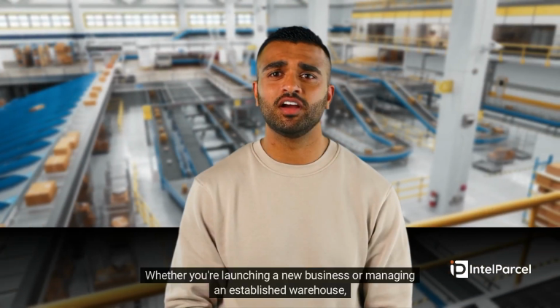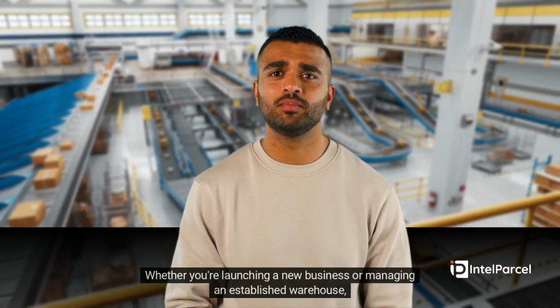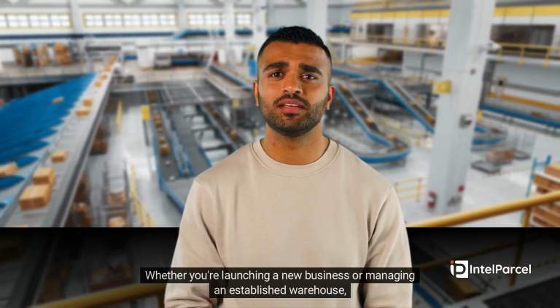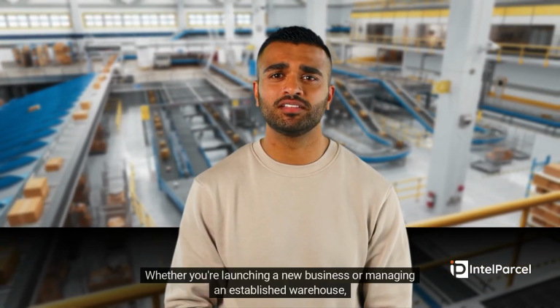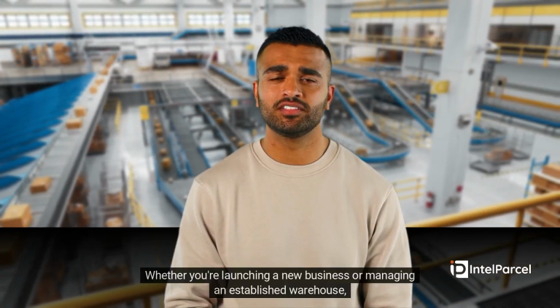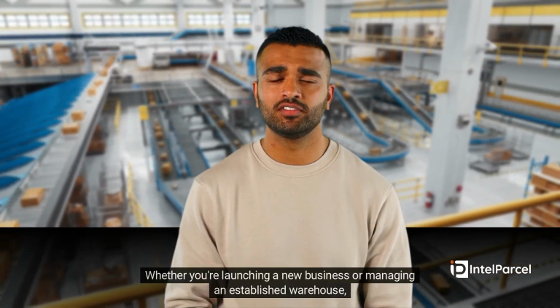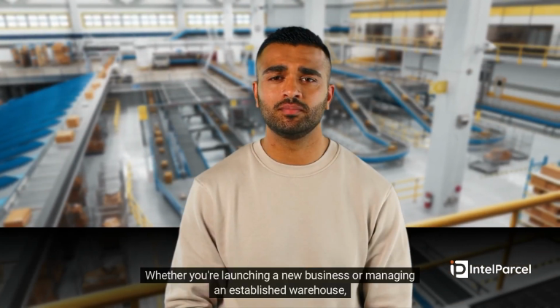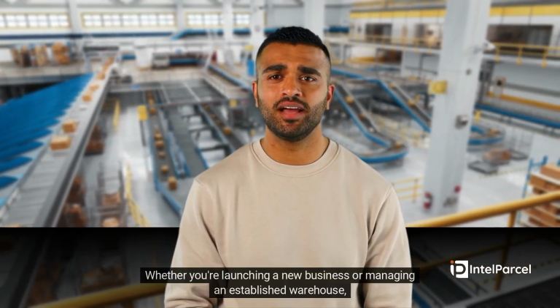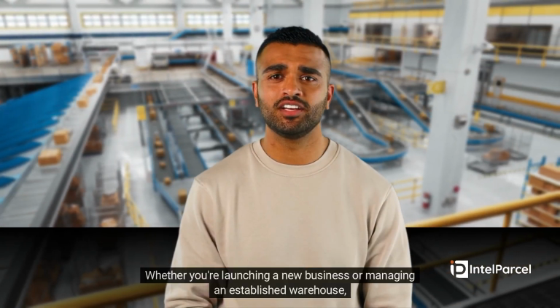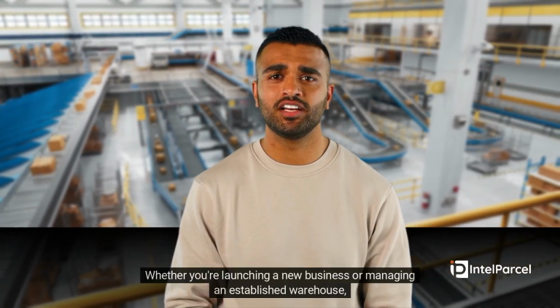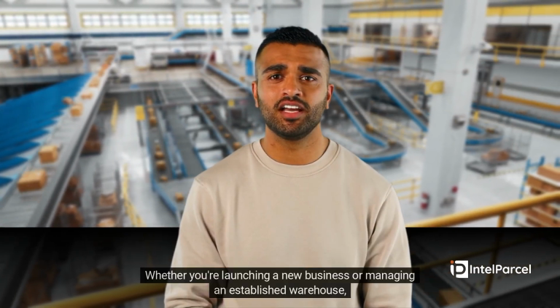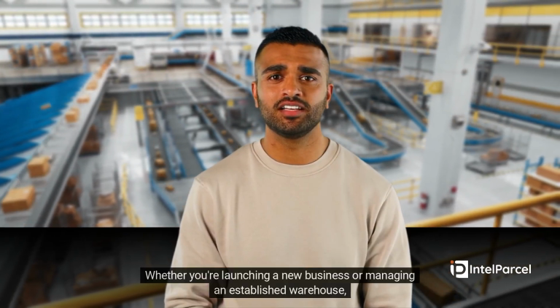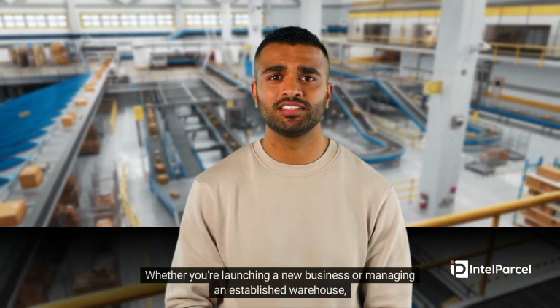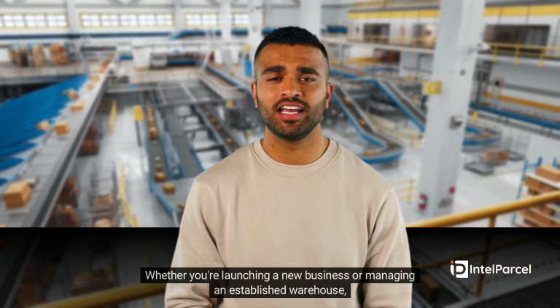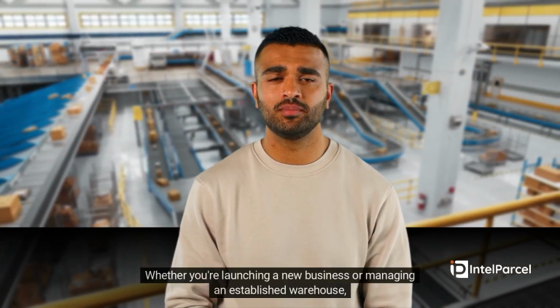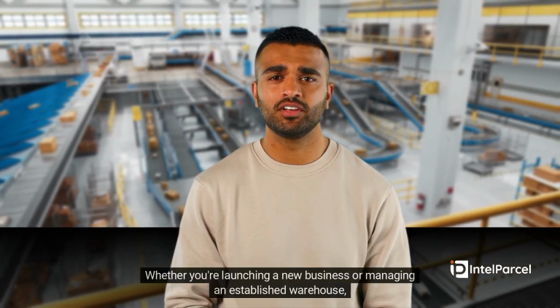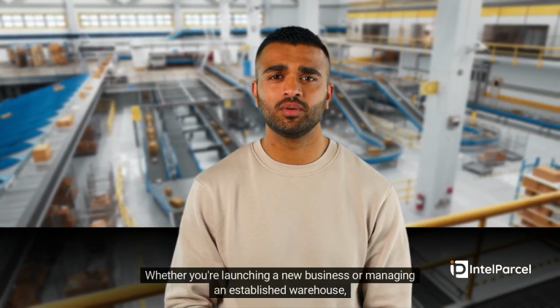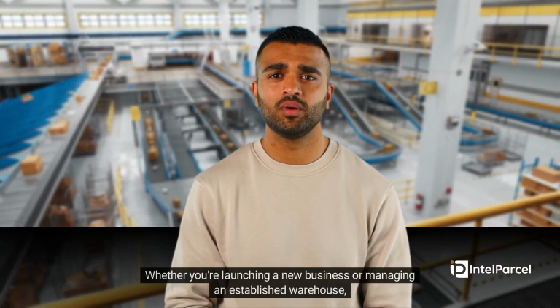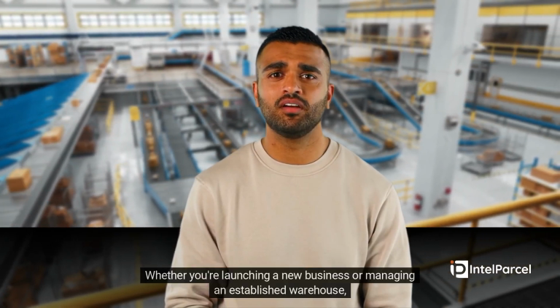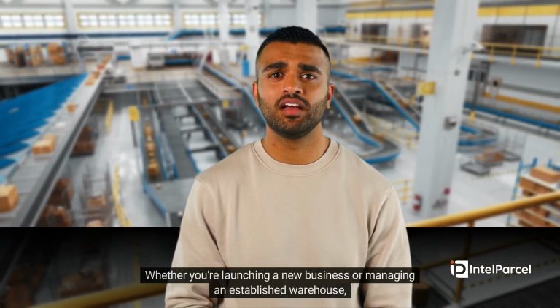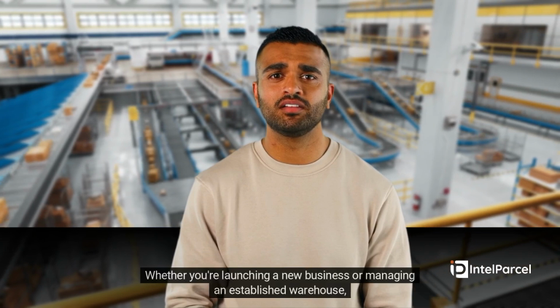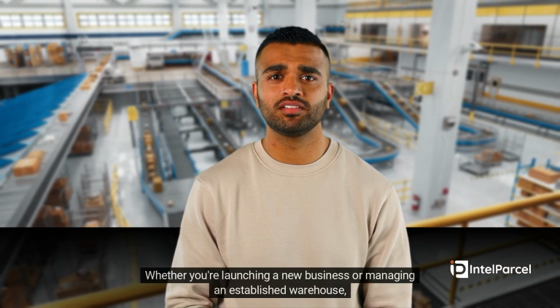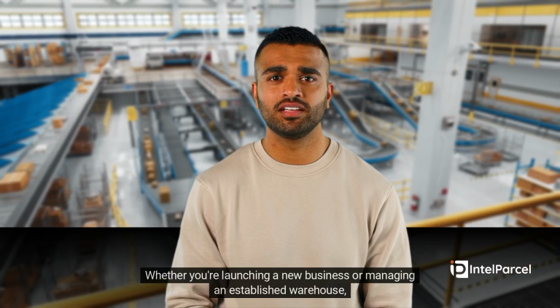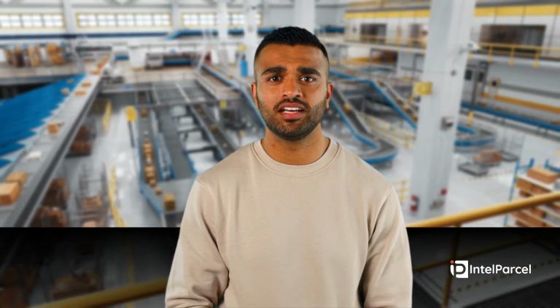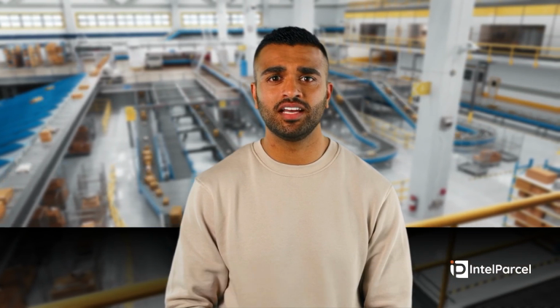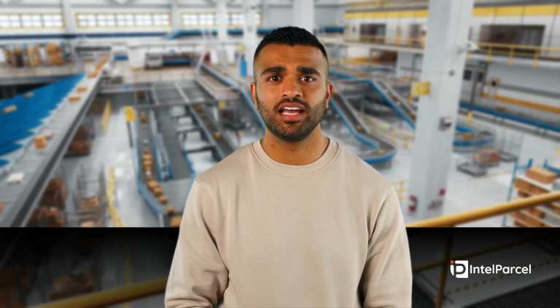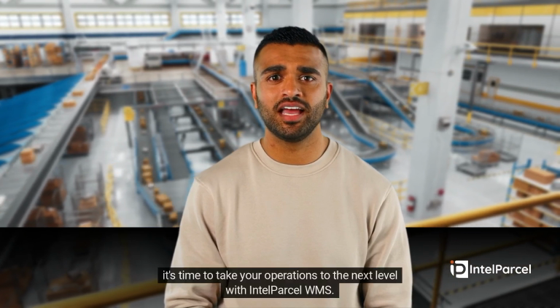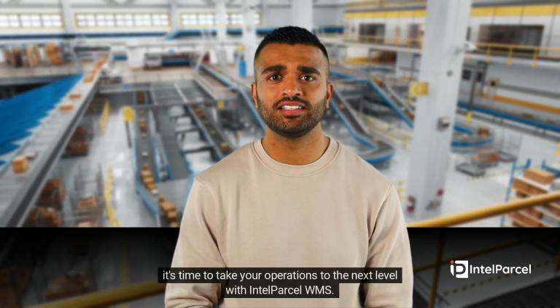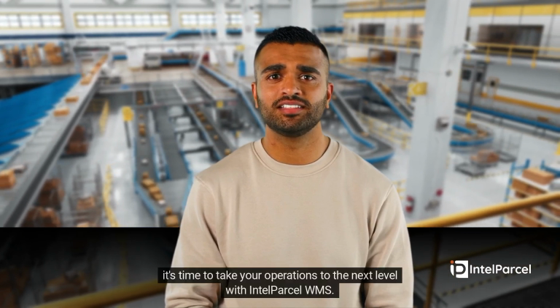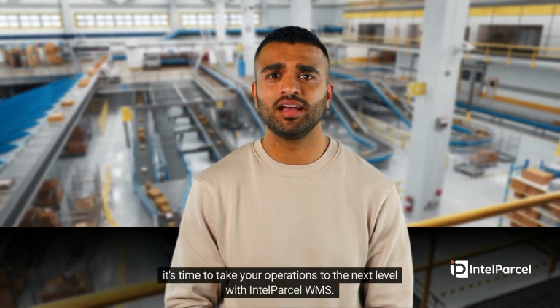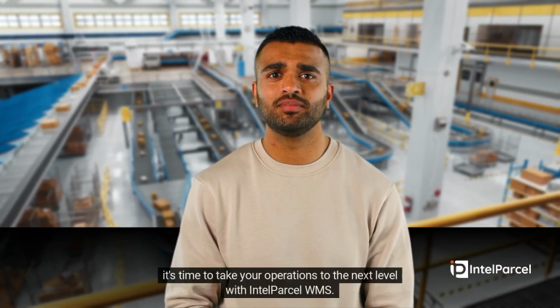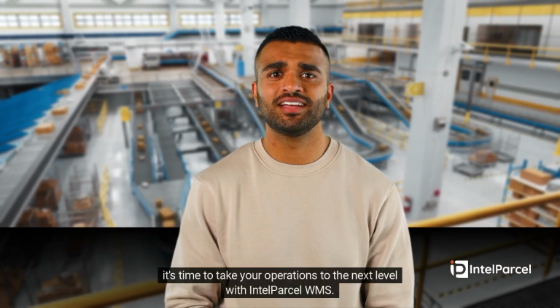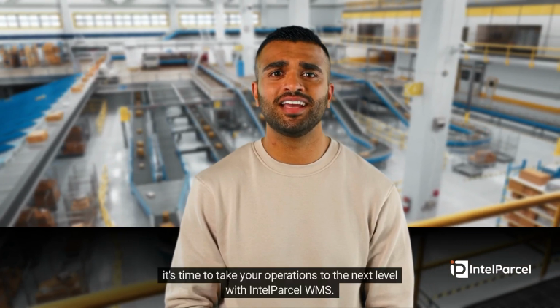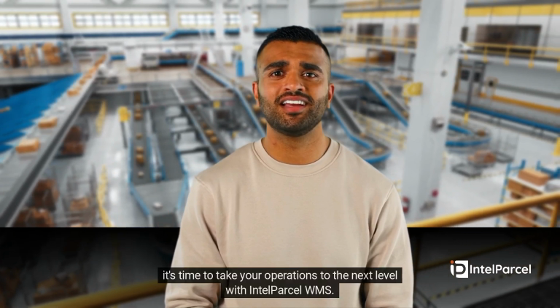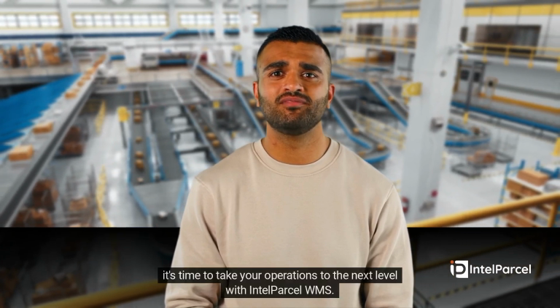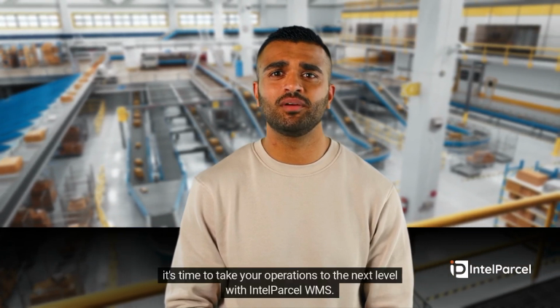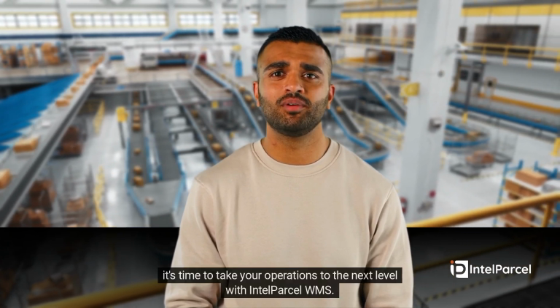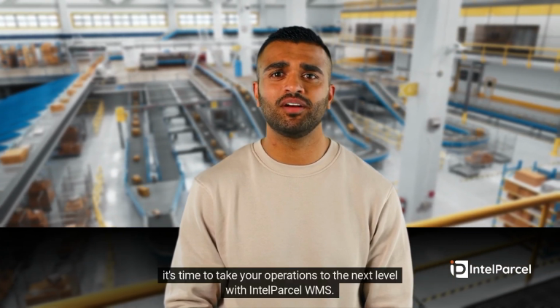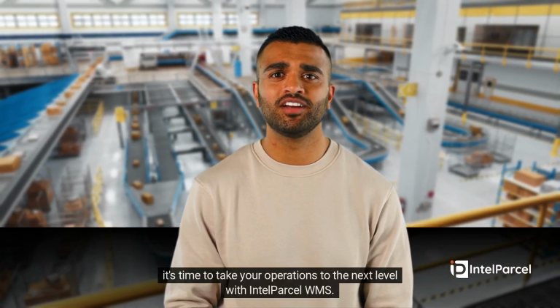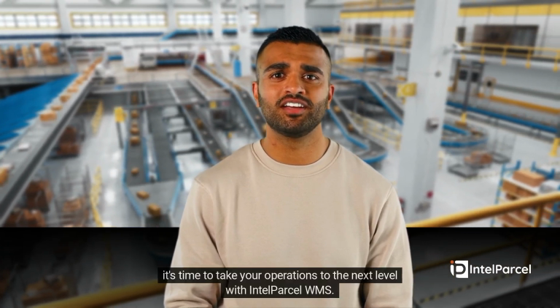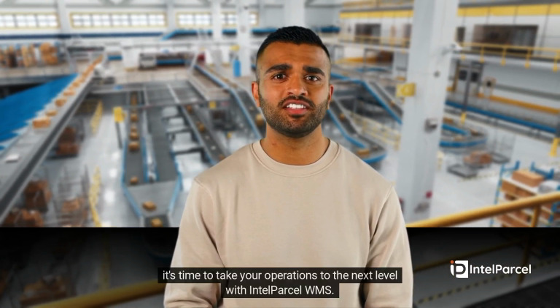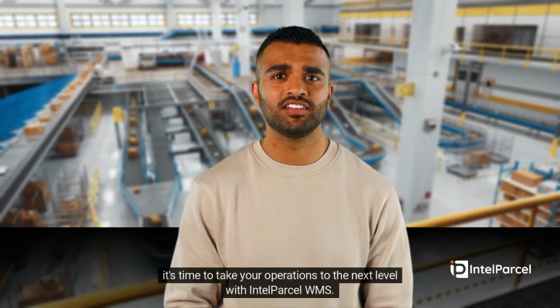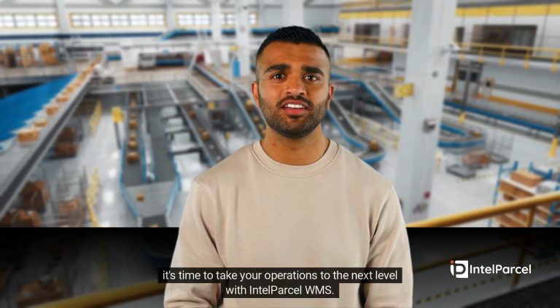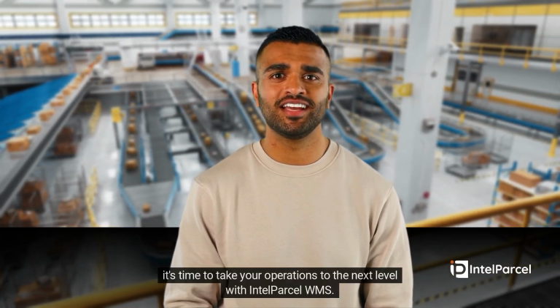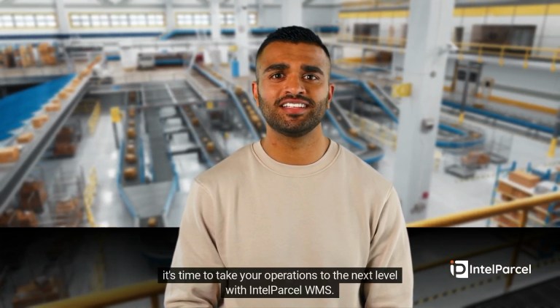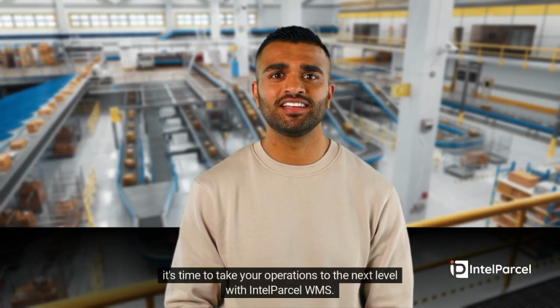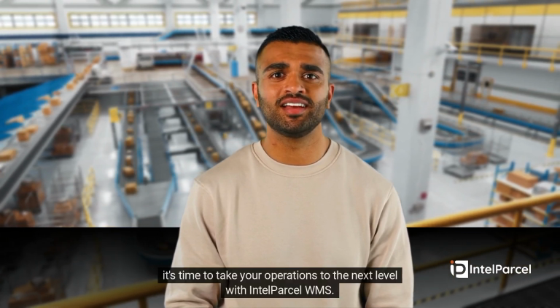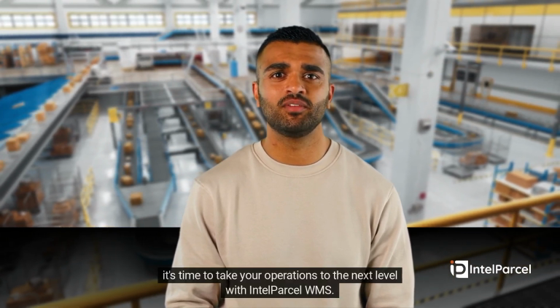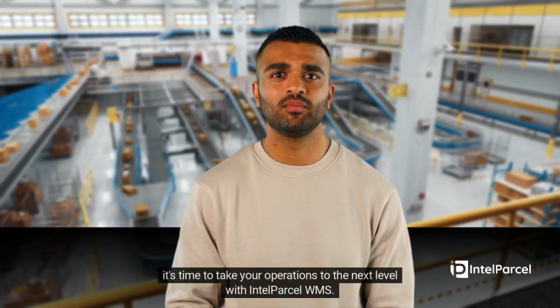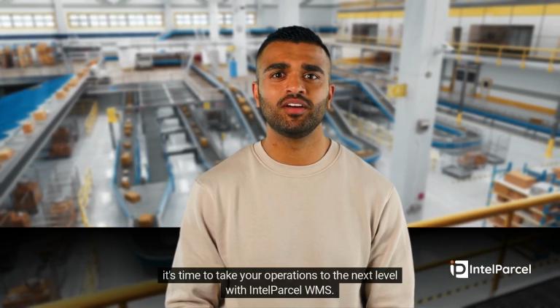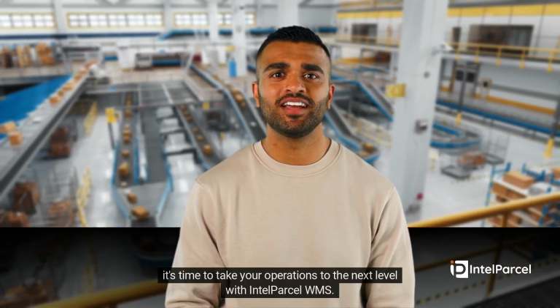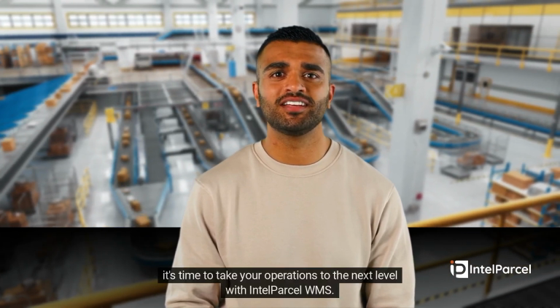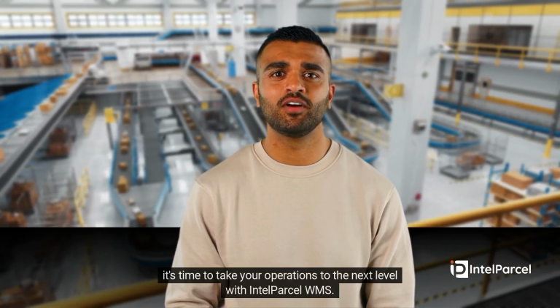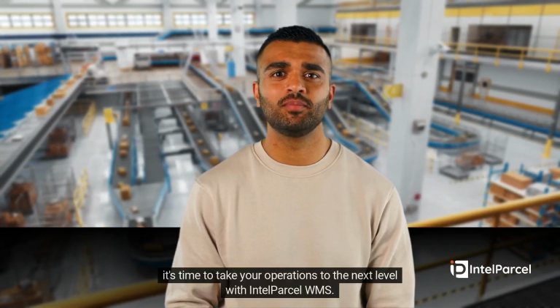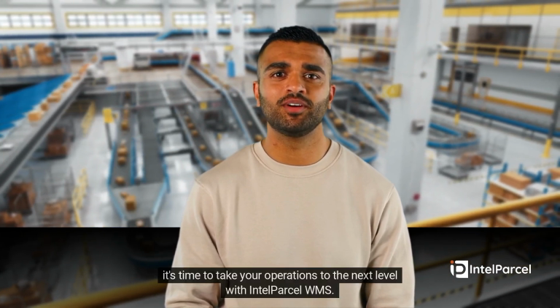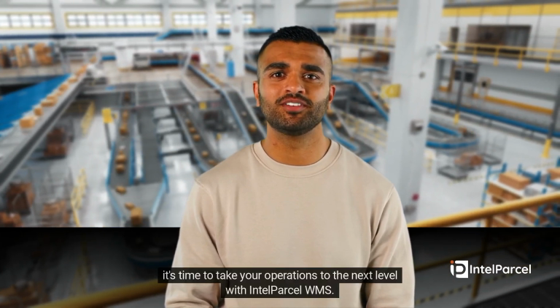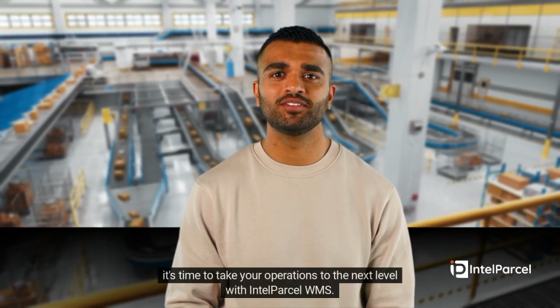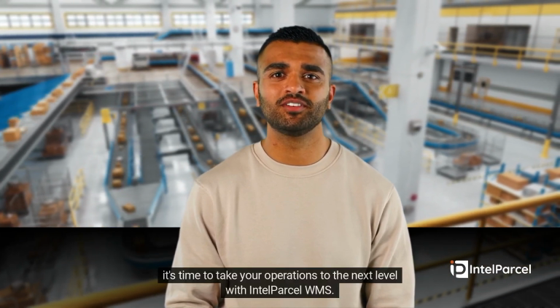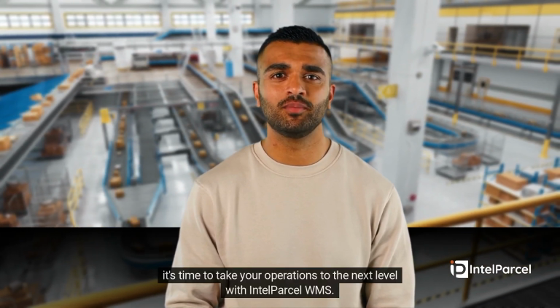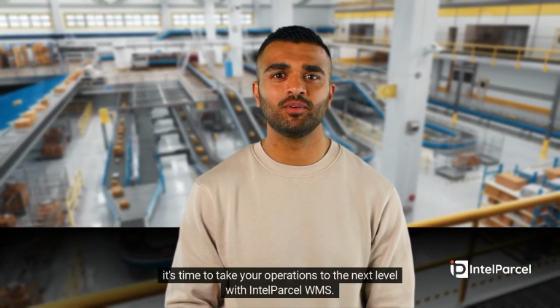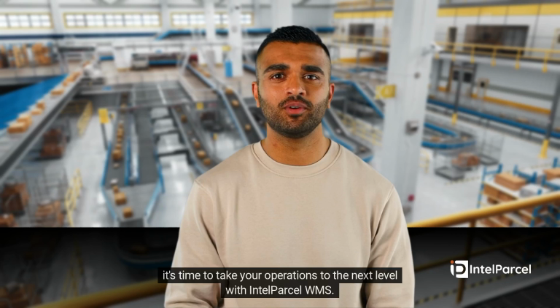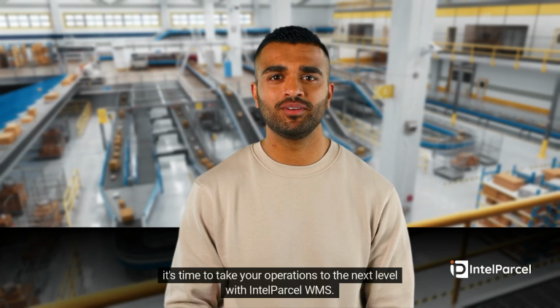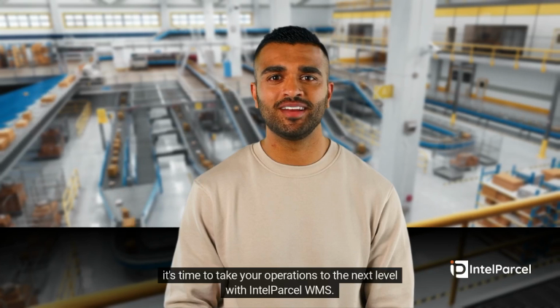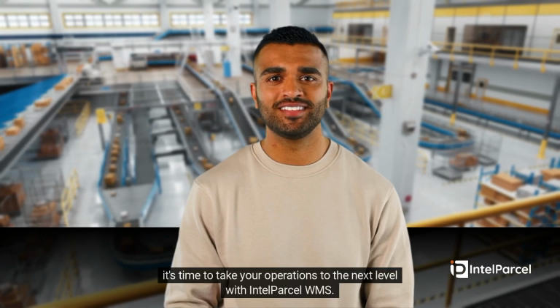All of this brought together within one comprehensive platform. Whether you're launching a new business or managing an established warehouse, it's time to take your operations to the next level with Intel Parcel WMS.